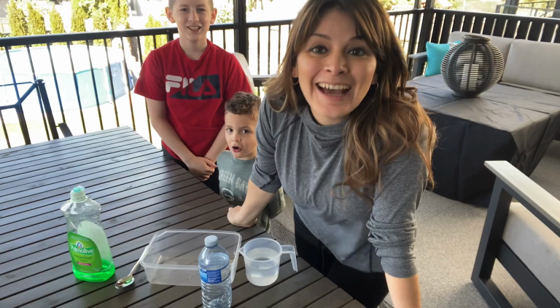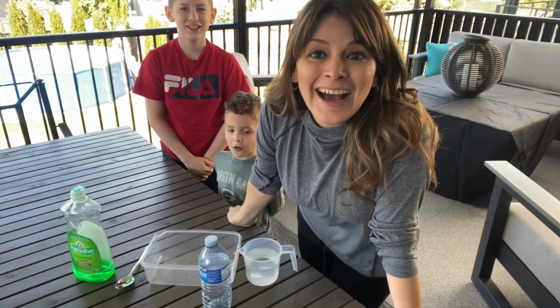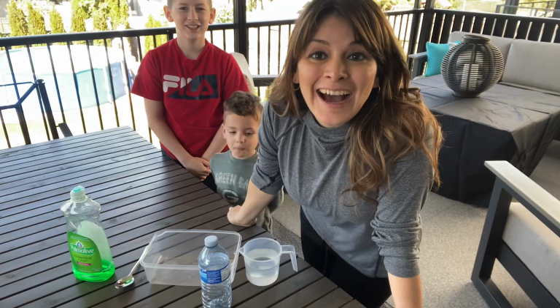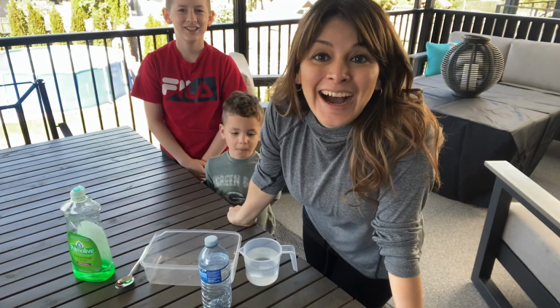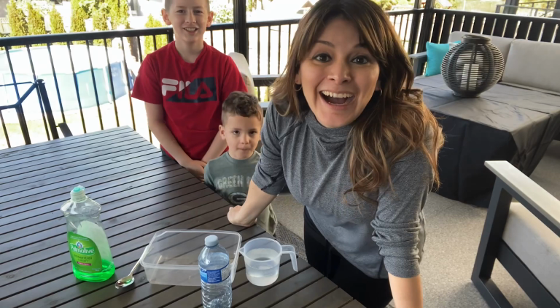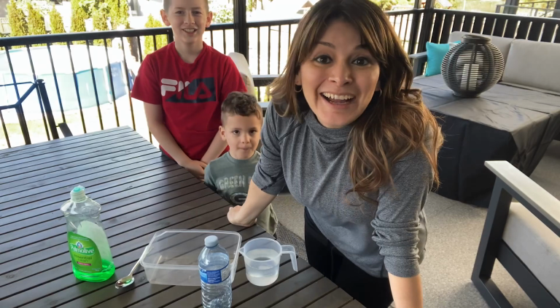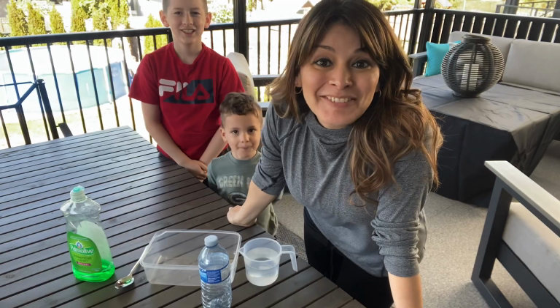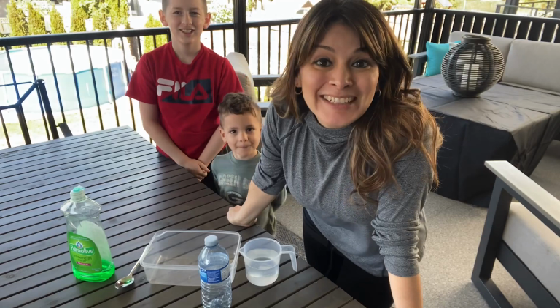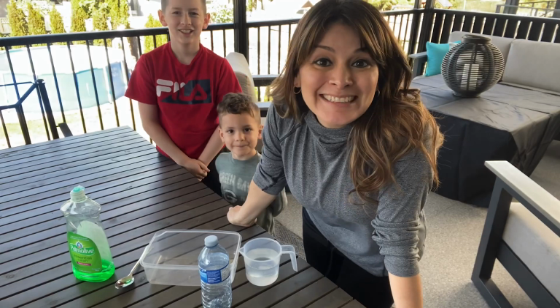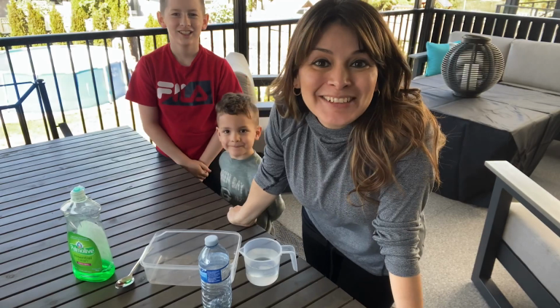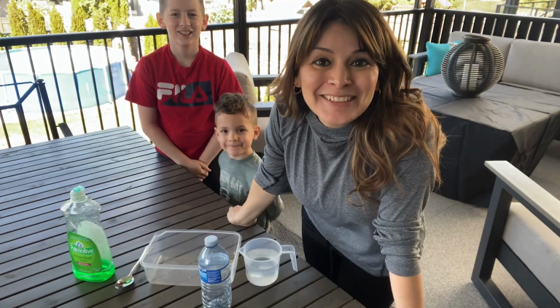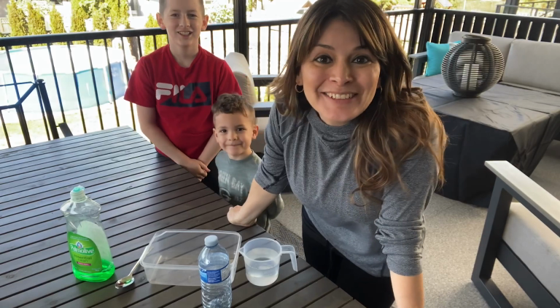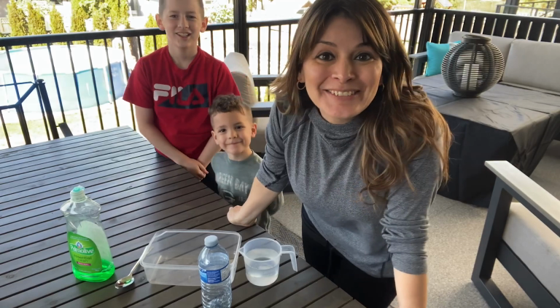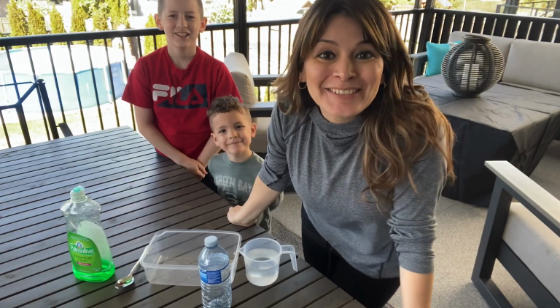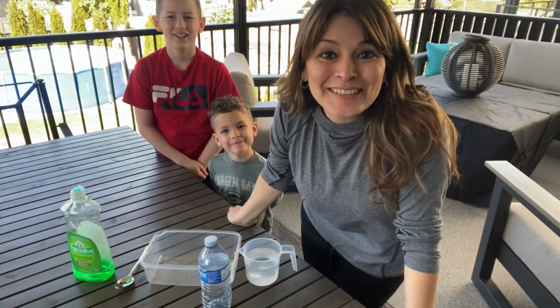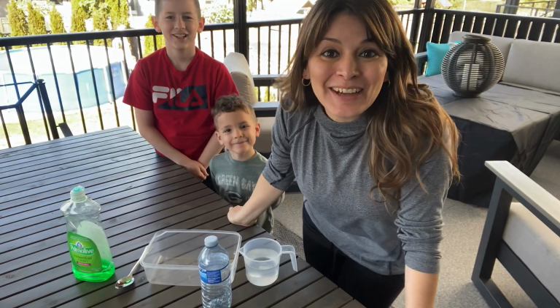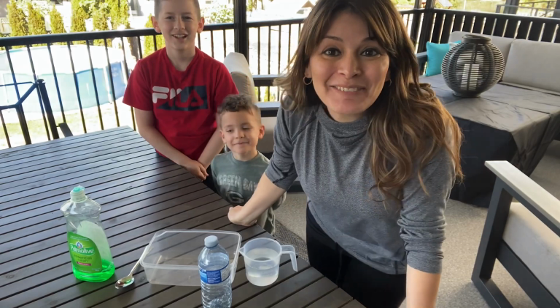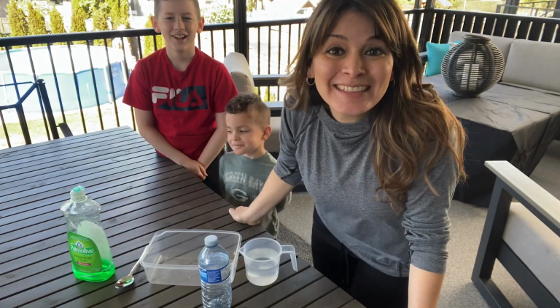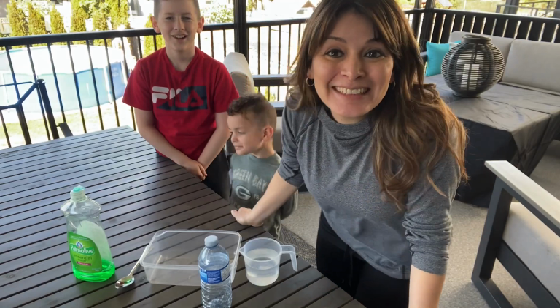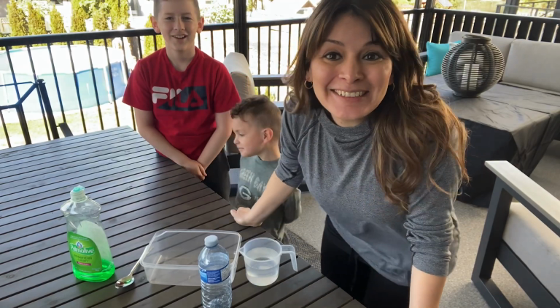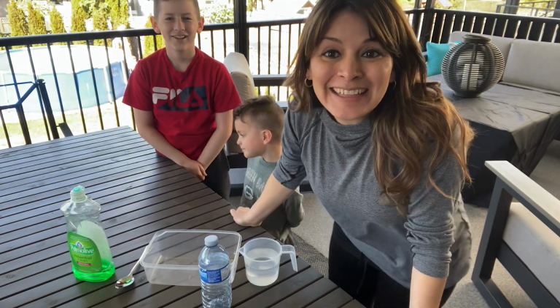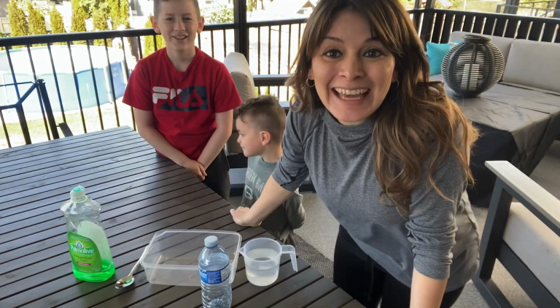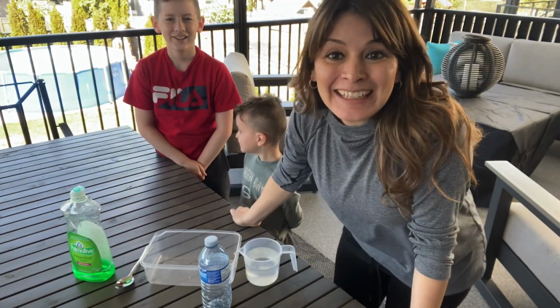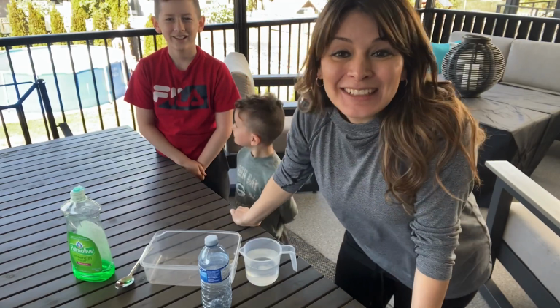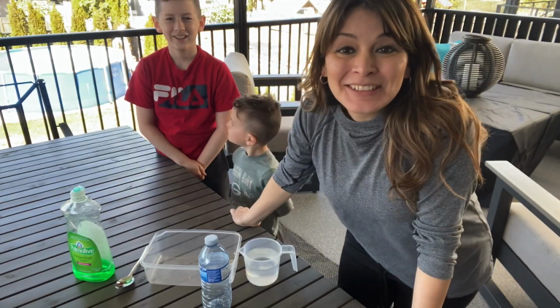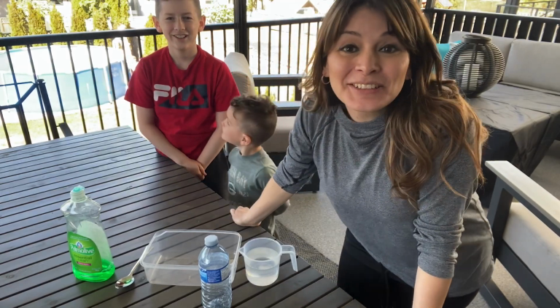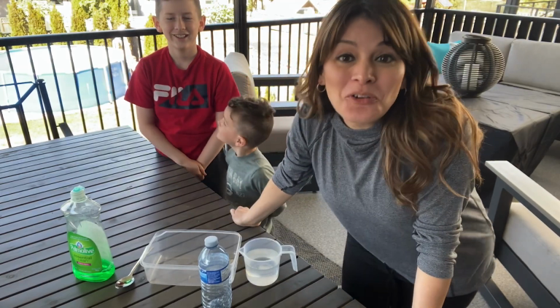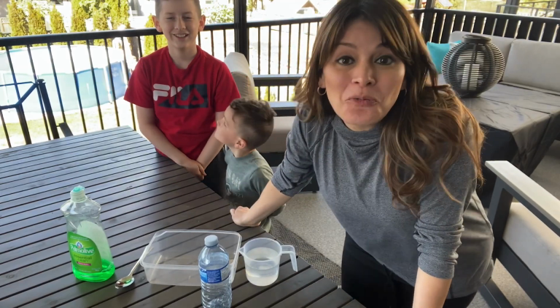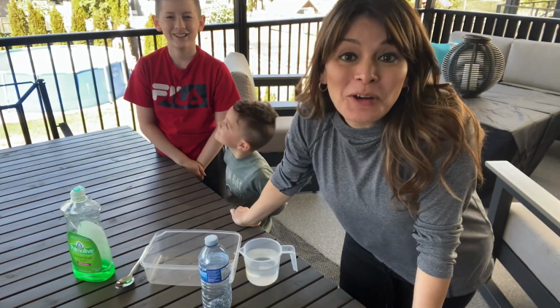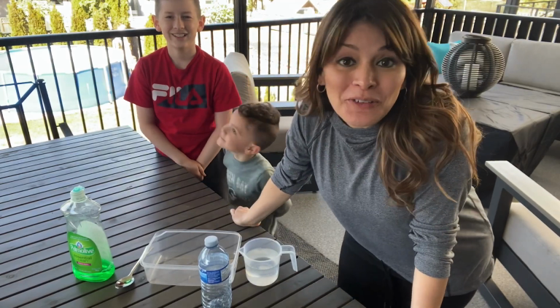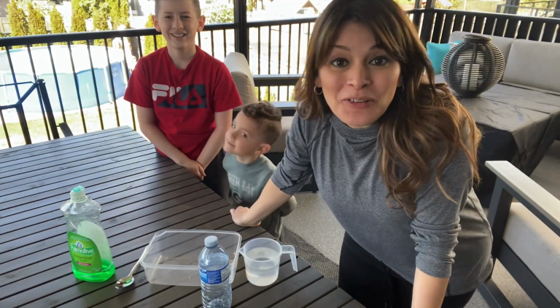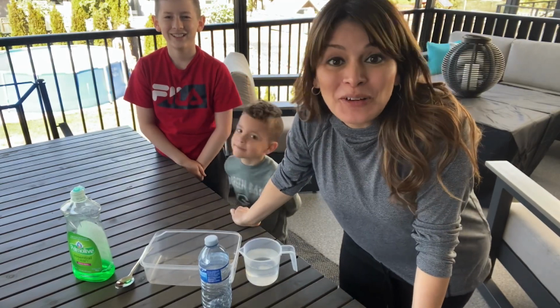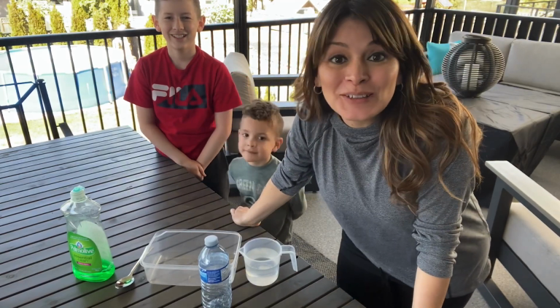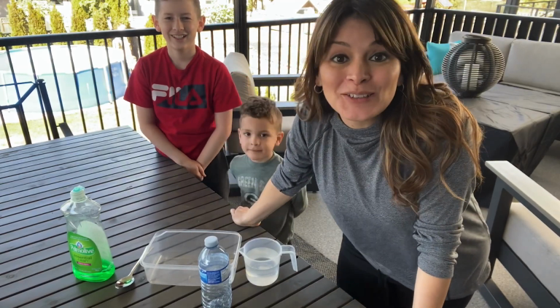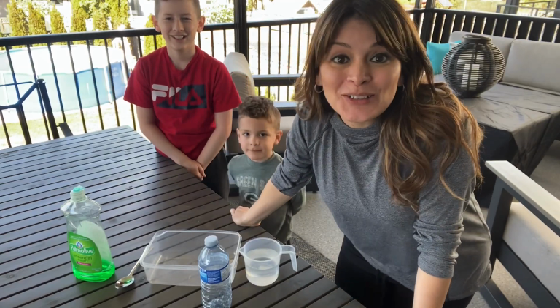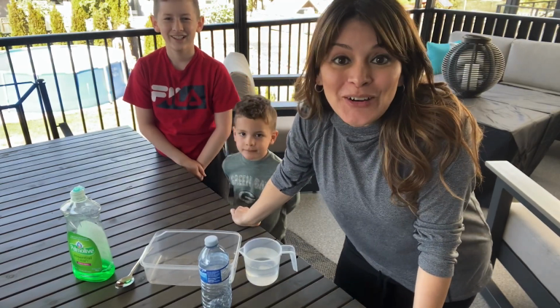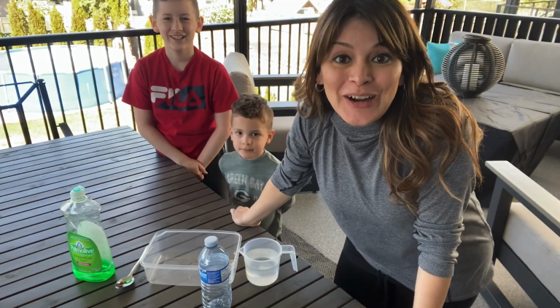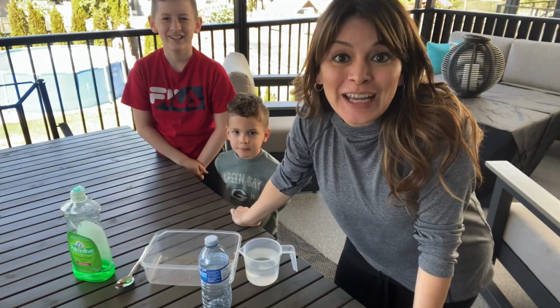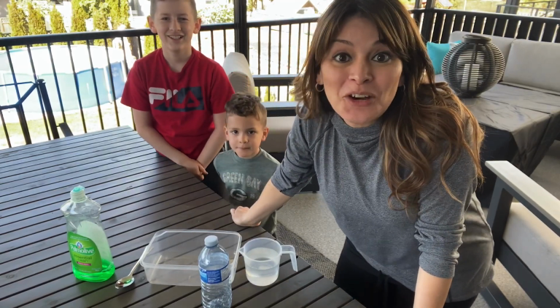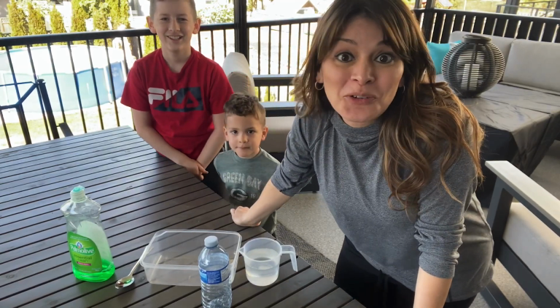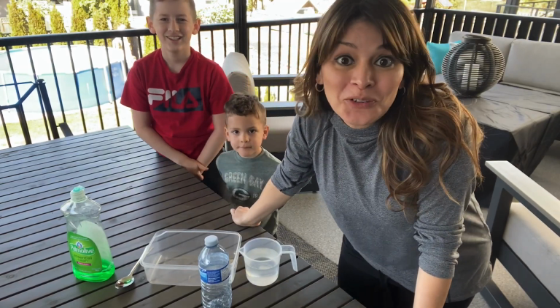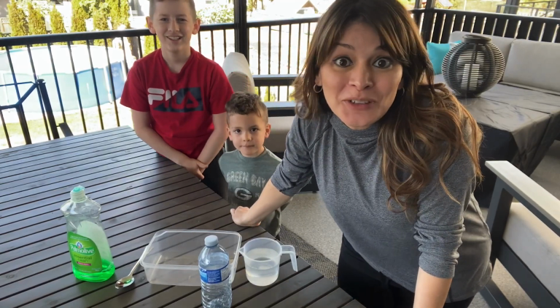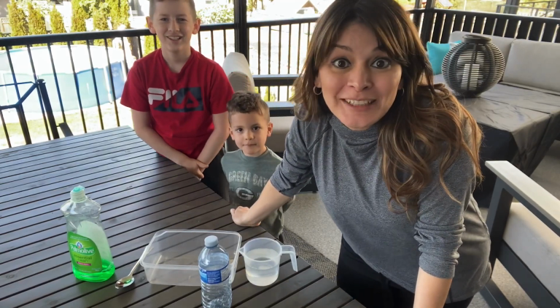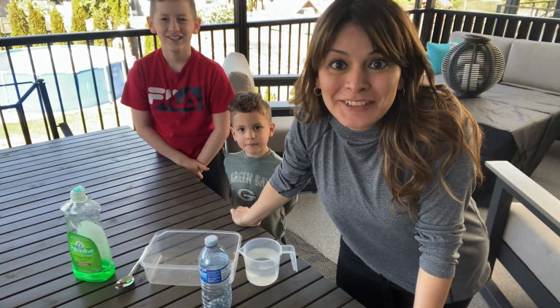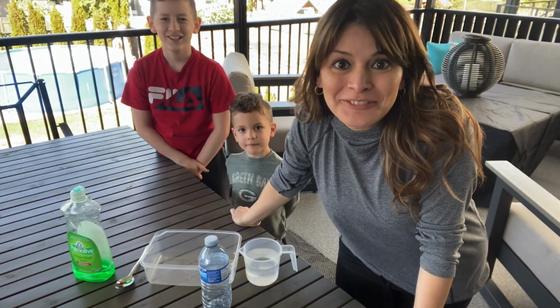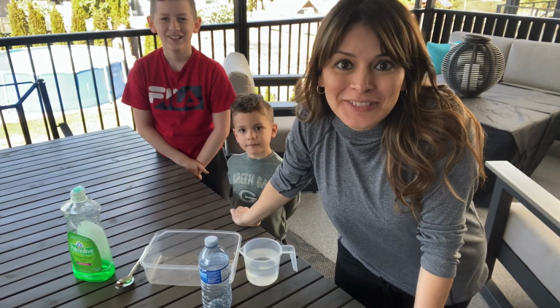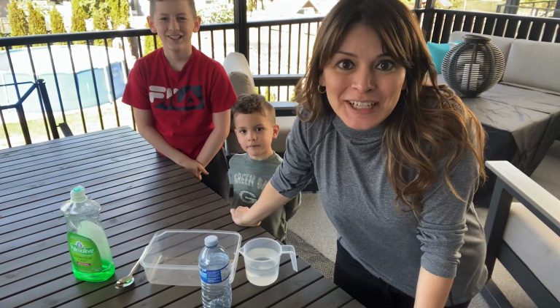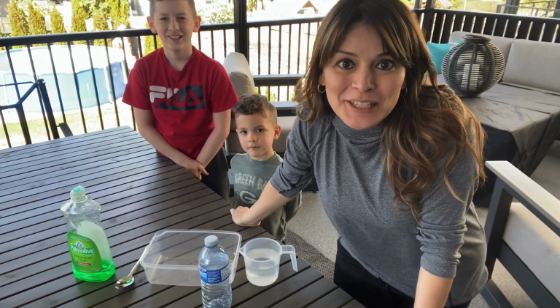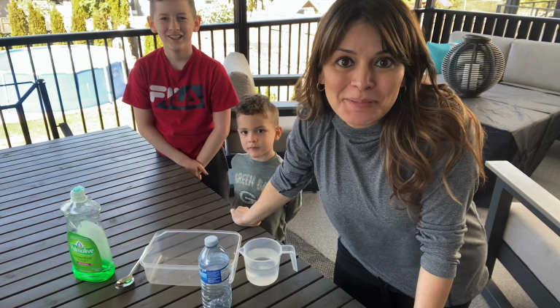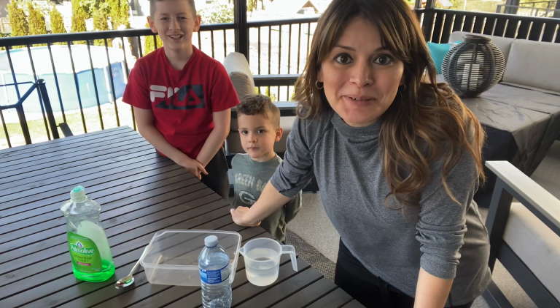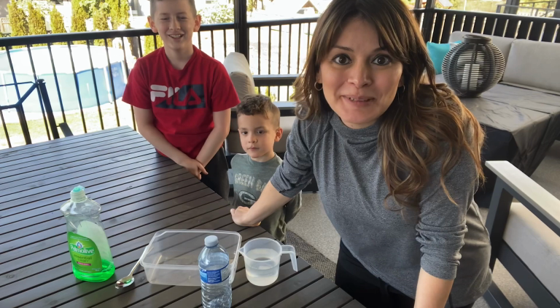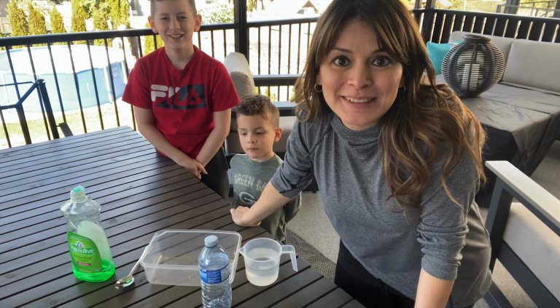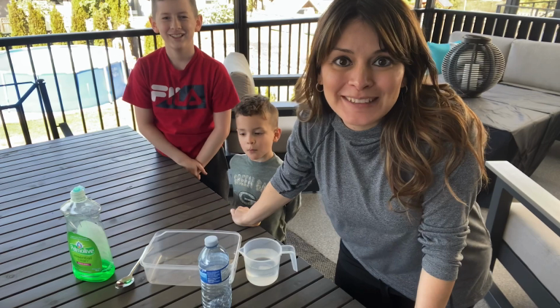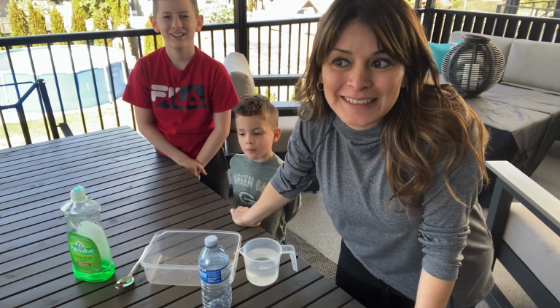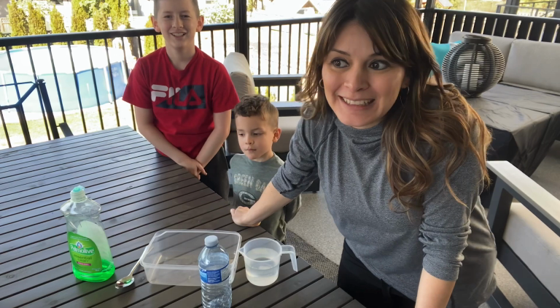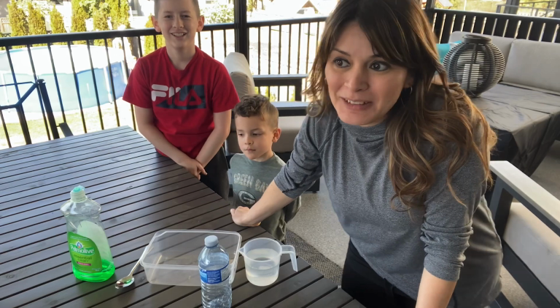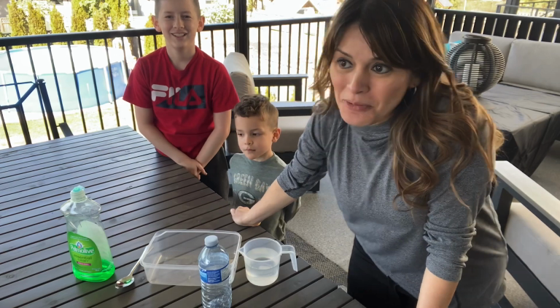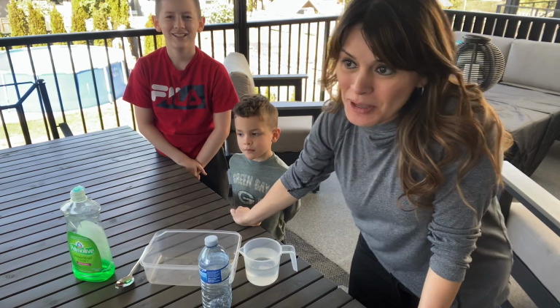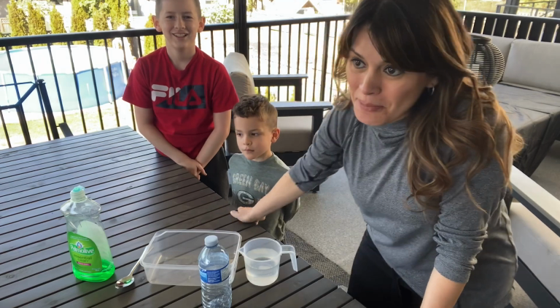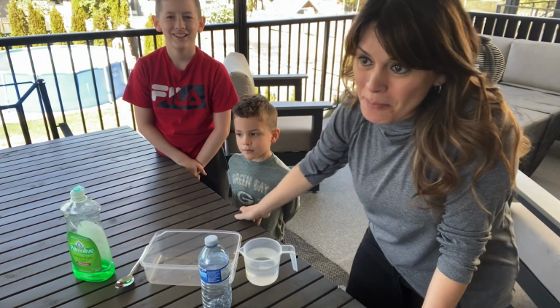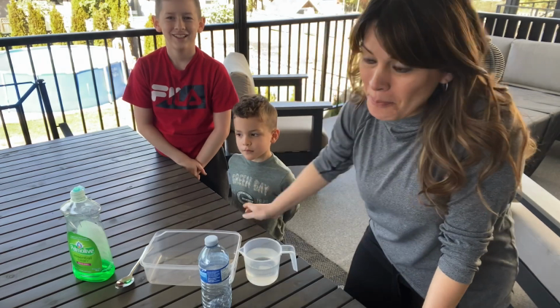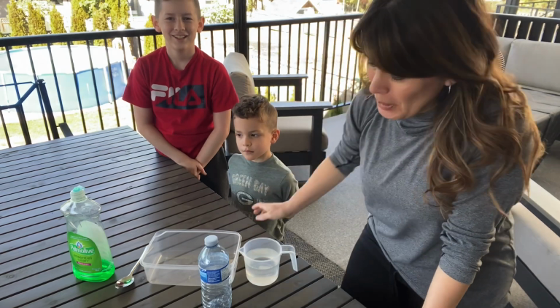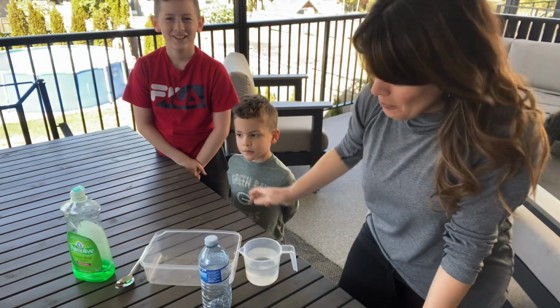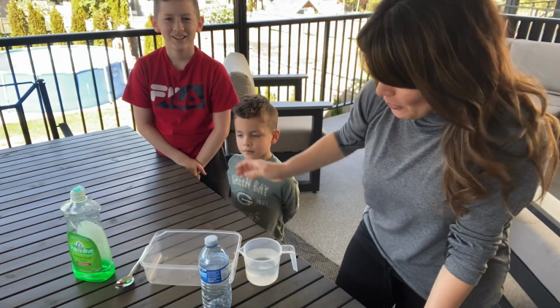Hi friends, how are you? So happy to see you again. So we are going to try a really fun experiment today with bubbles.